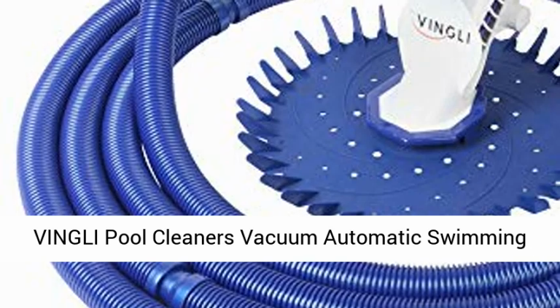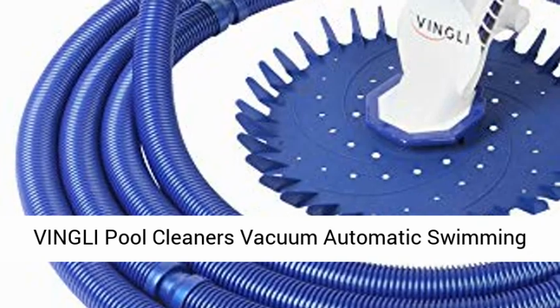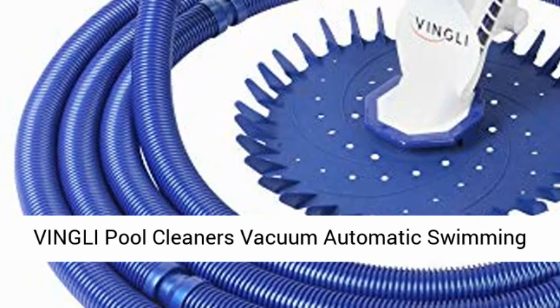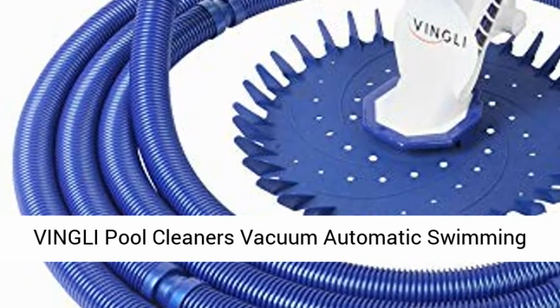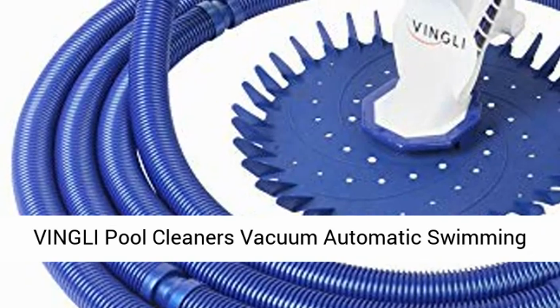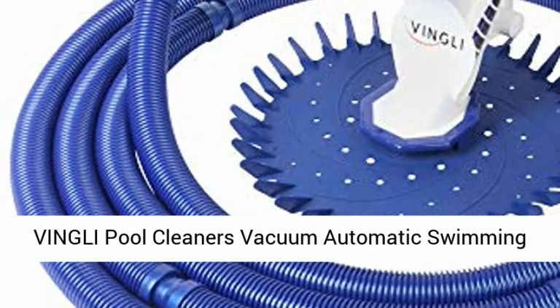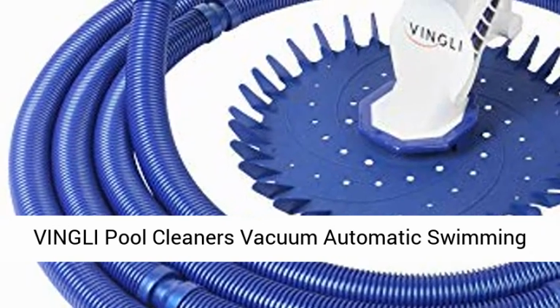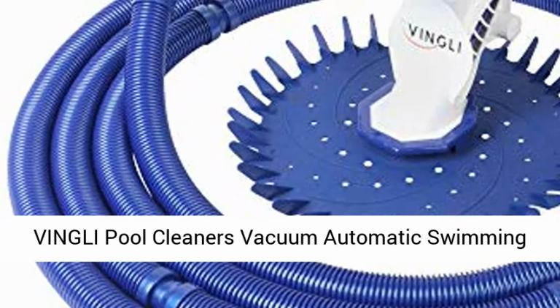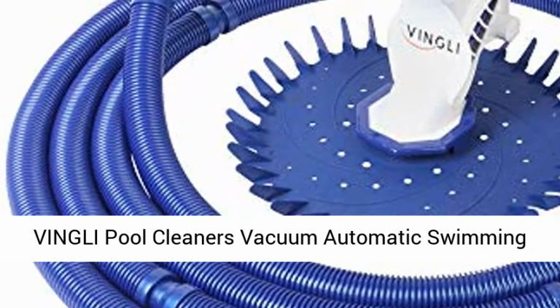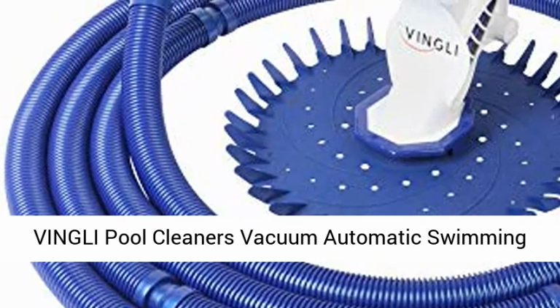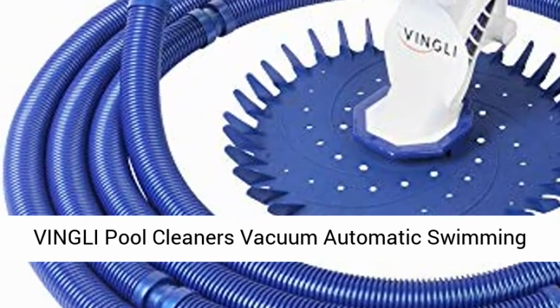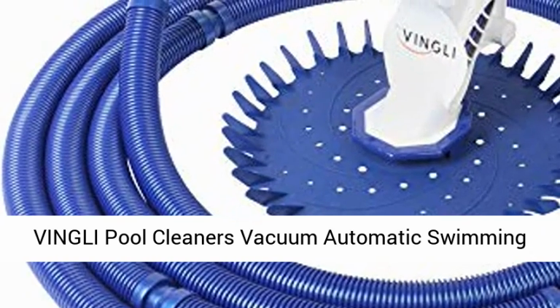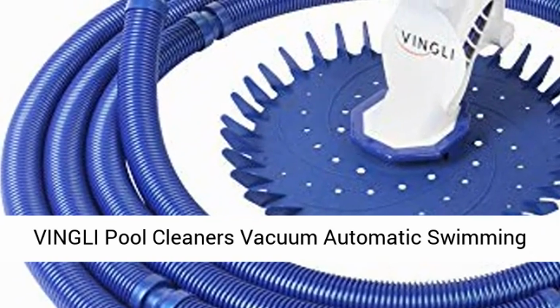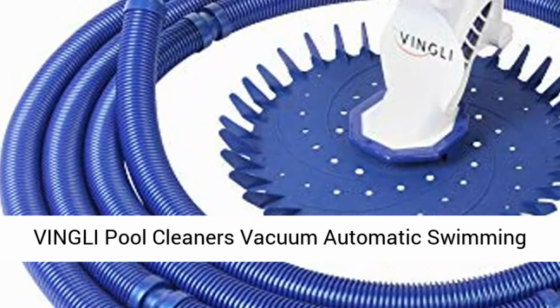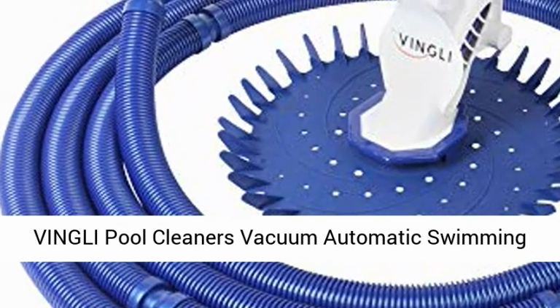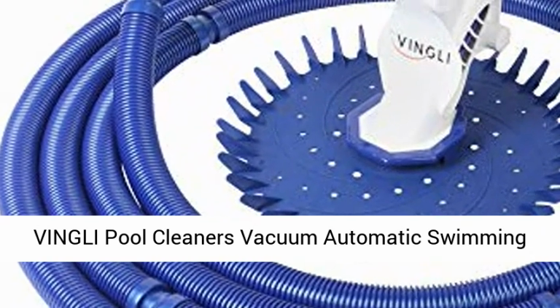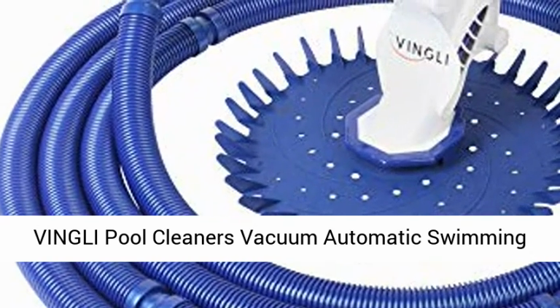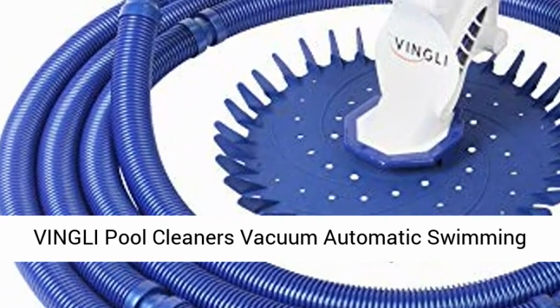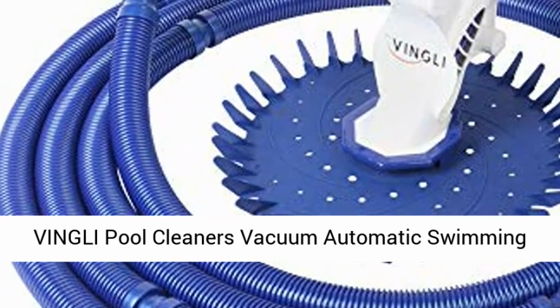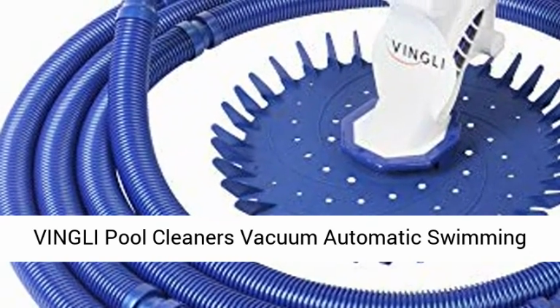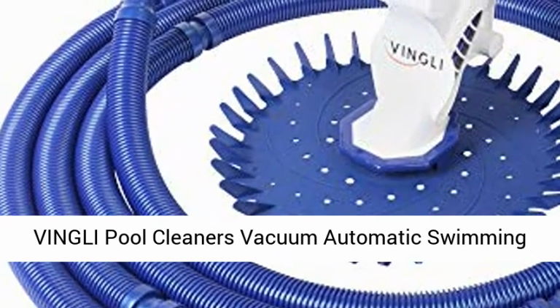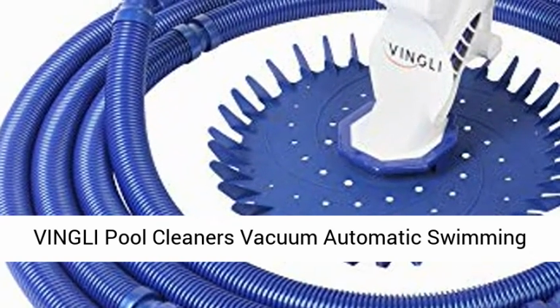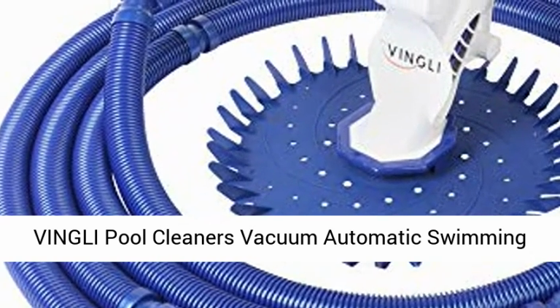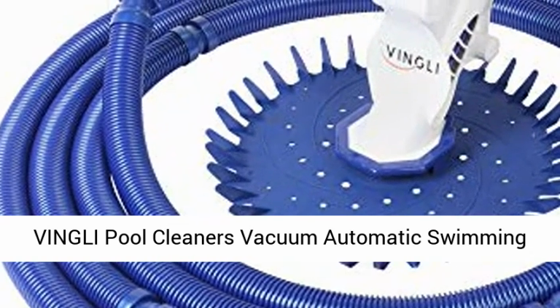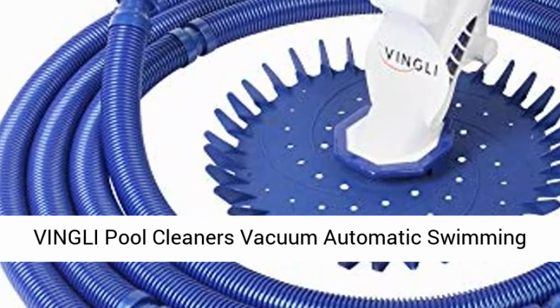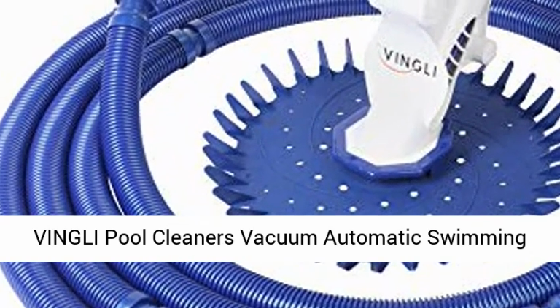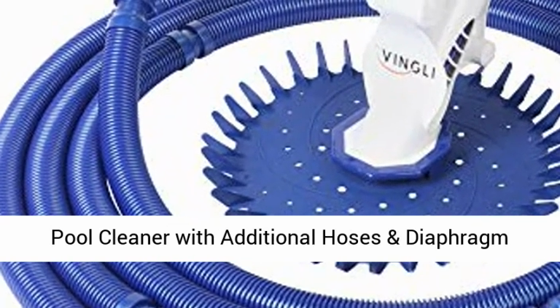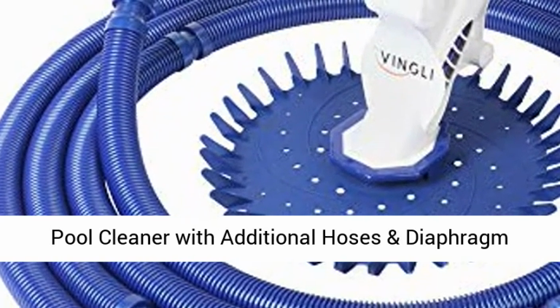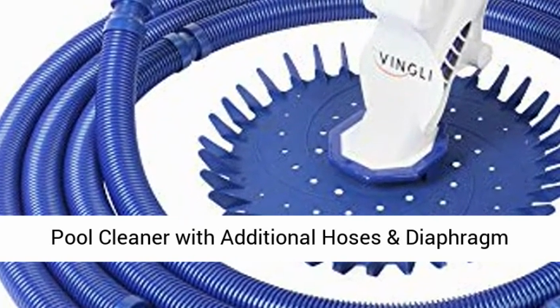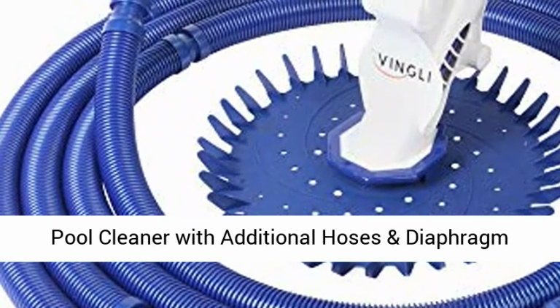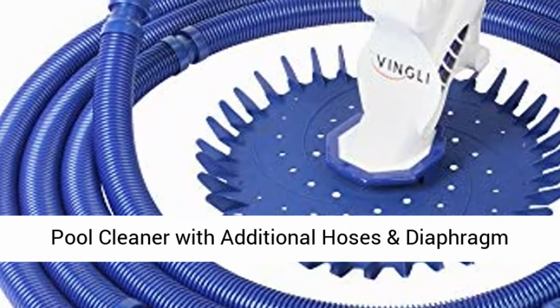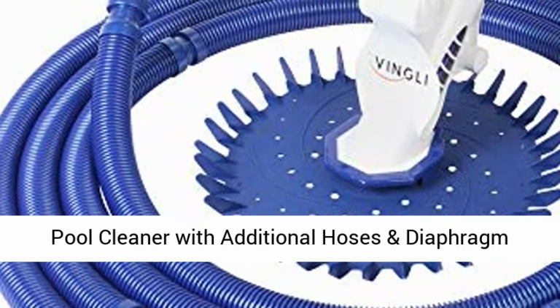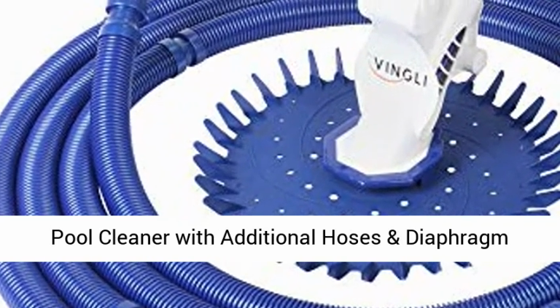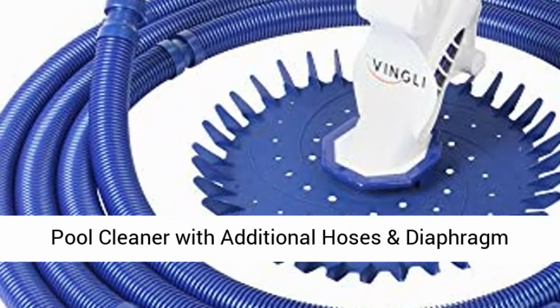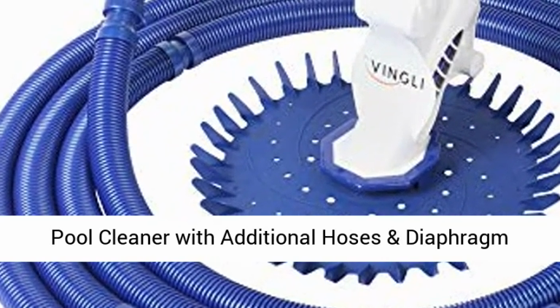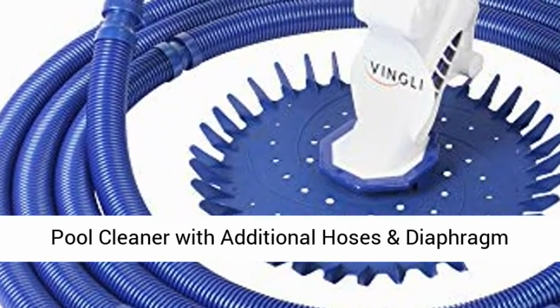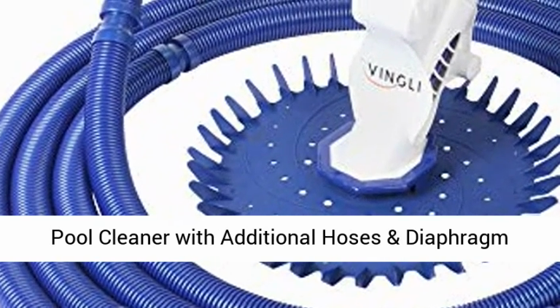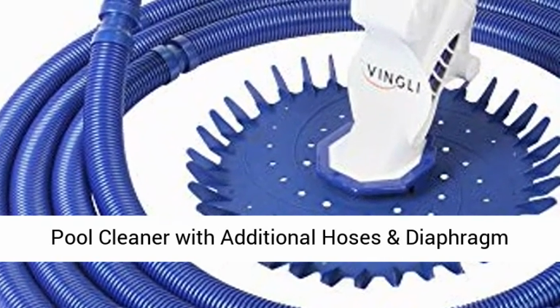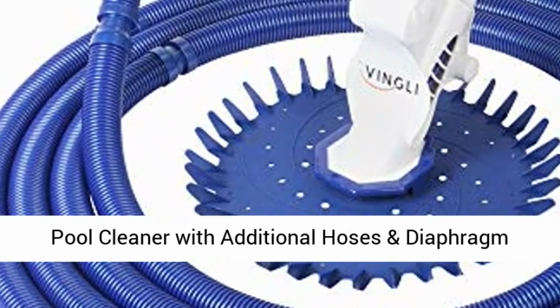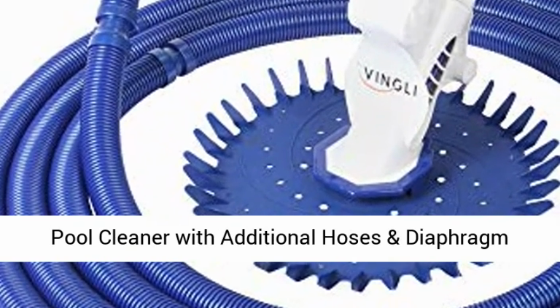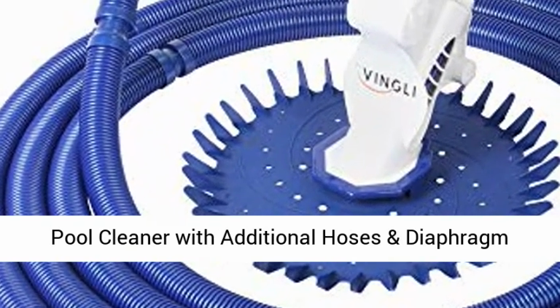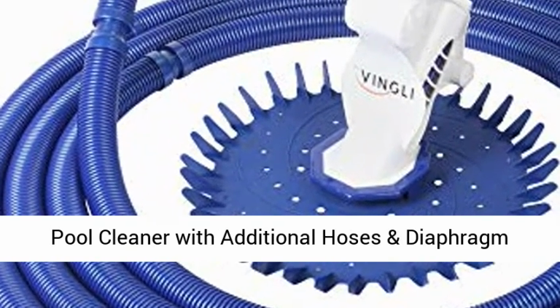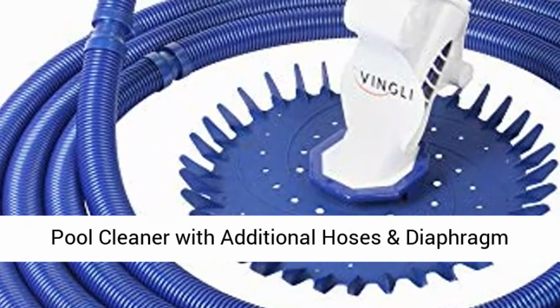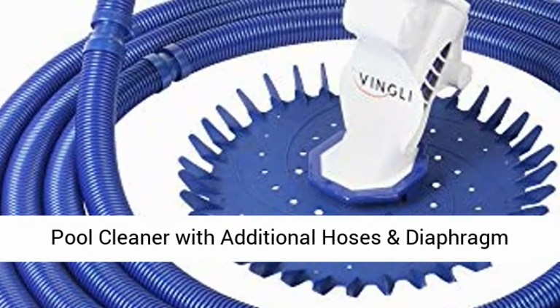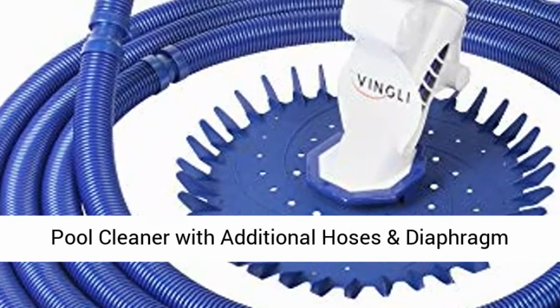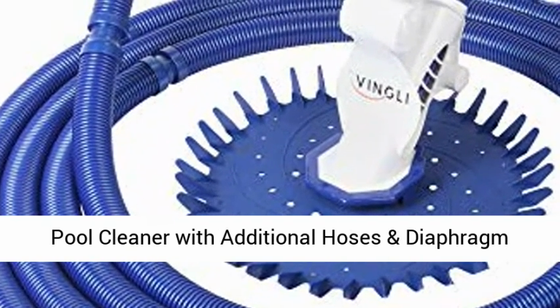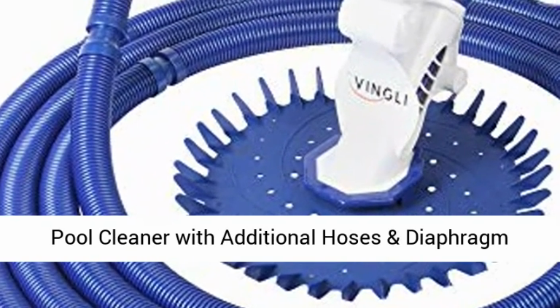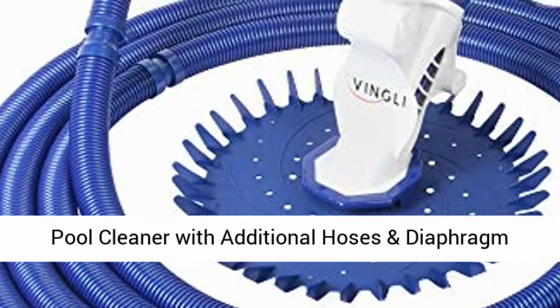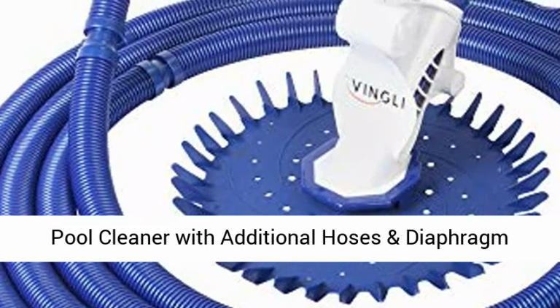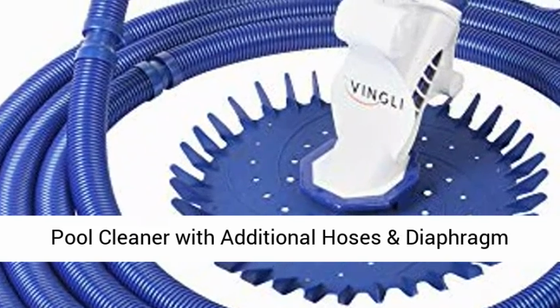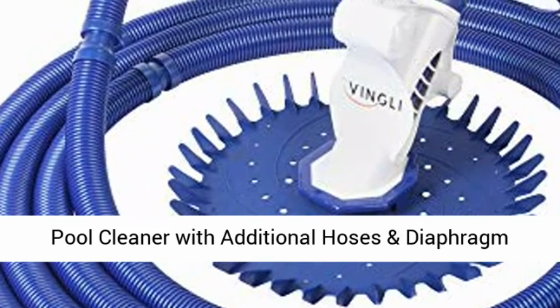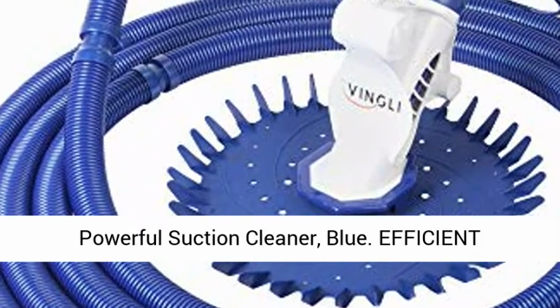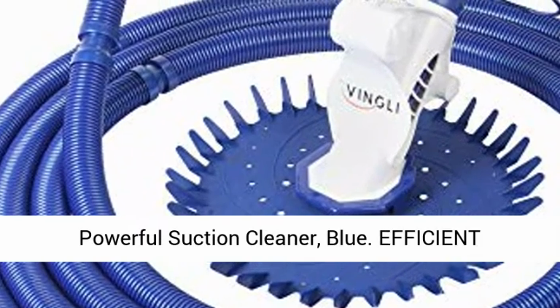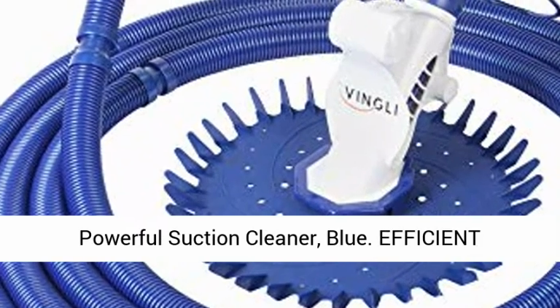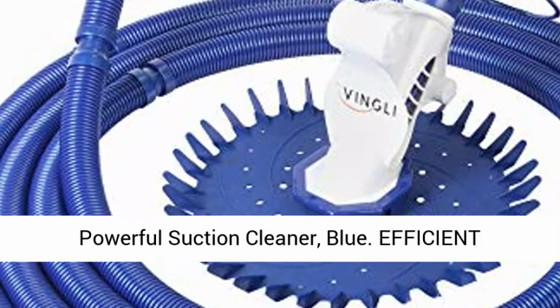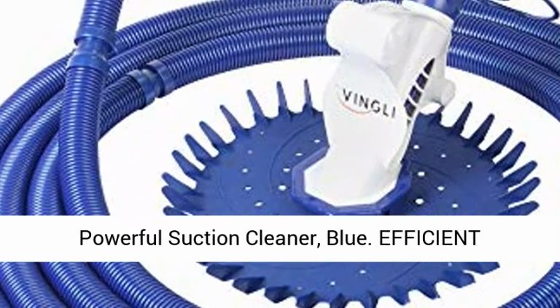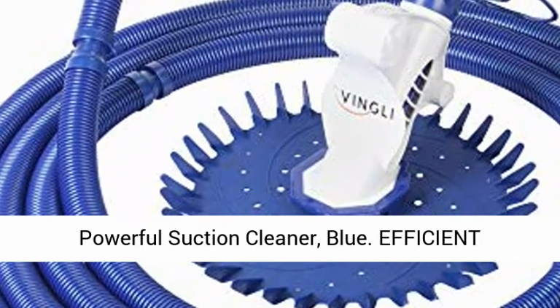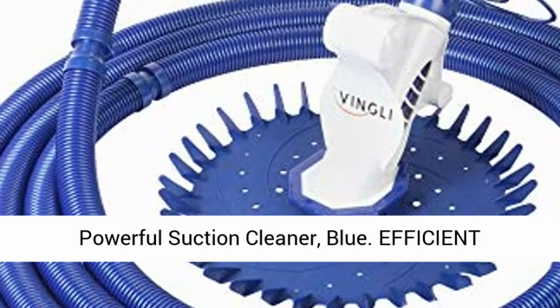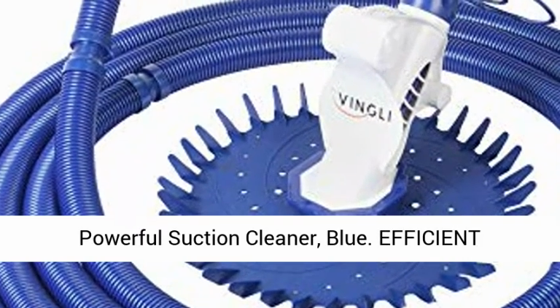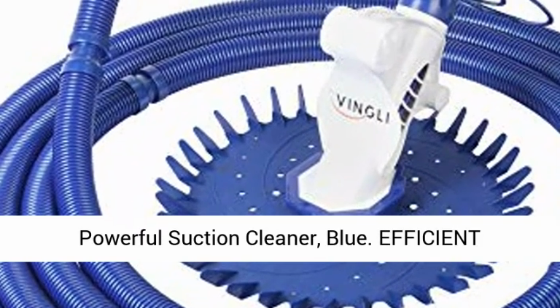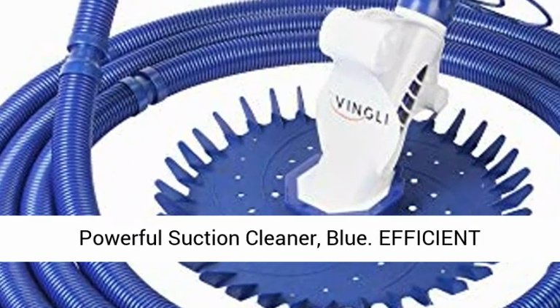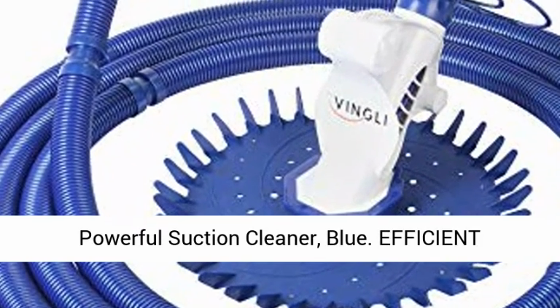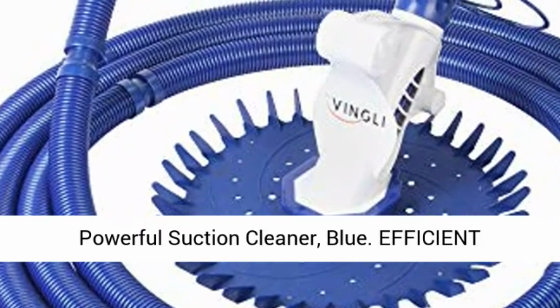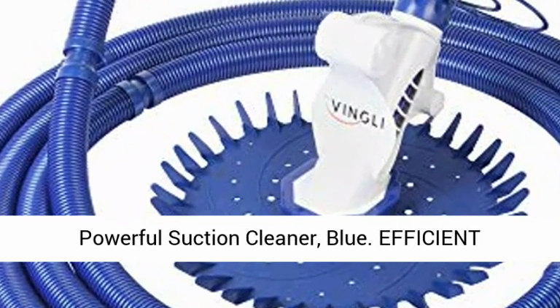Vingley Pool Cleaner's Vacuum Automatic Swimming Pool Cleaner with additional hoses and diaphragm, Powerful Suction Cleaner — Blue.